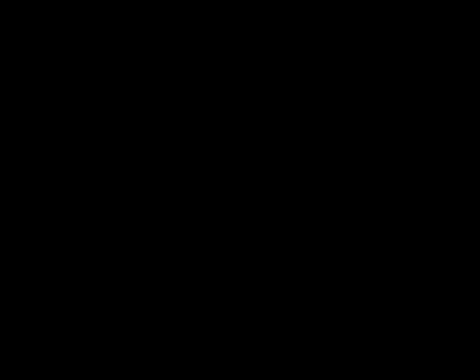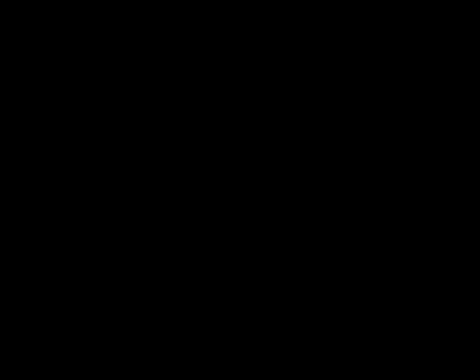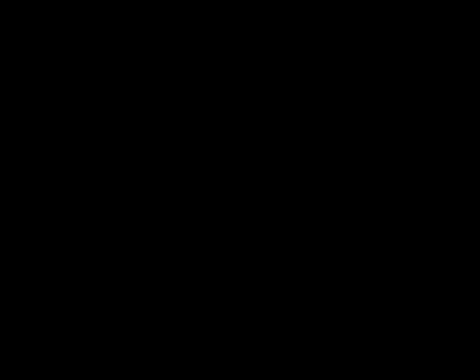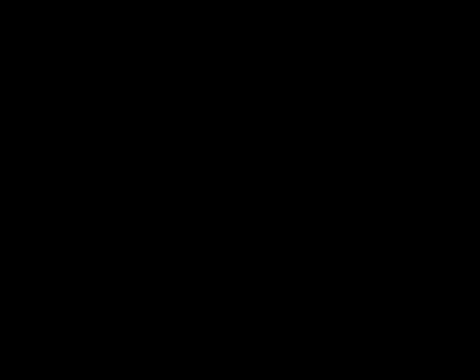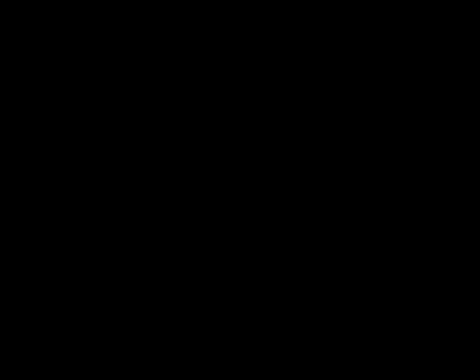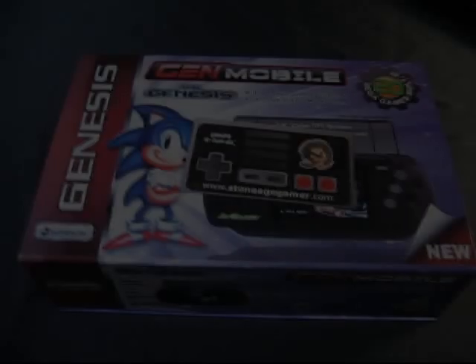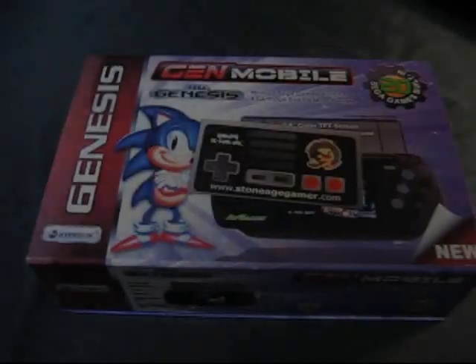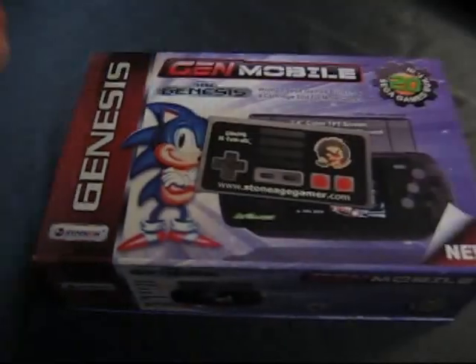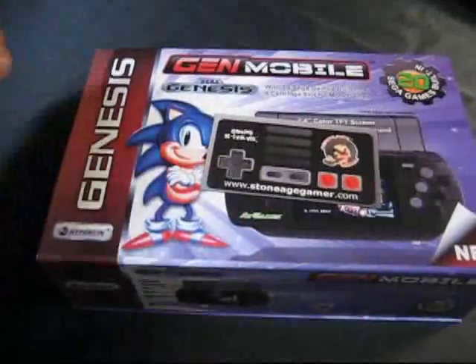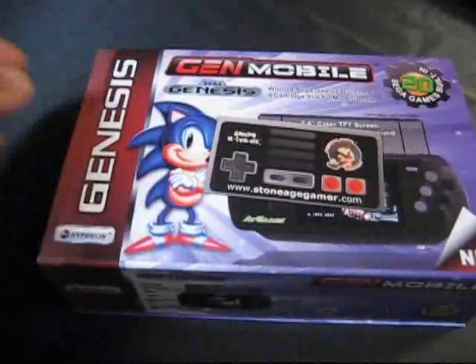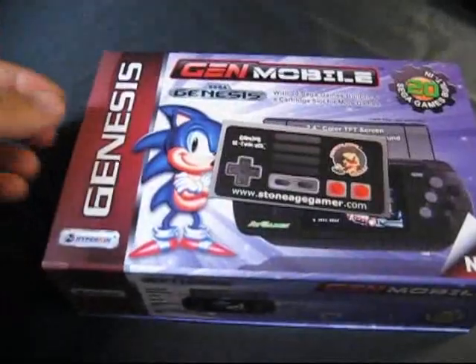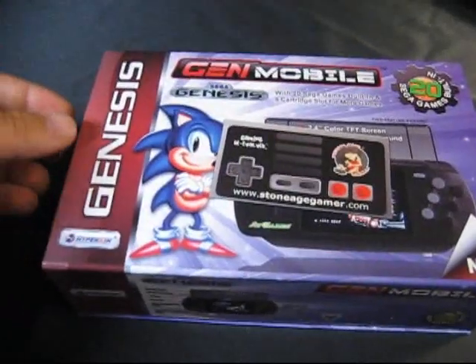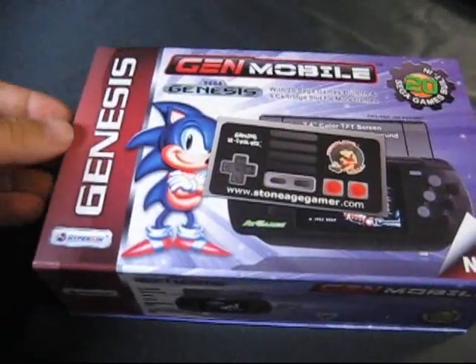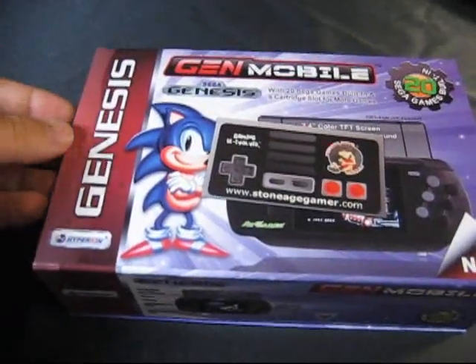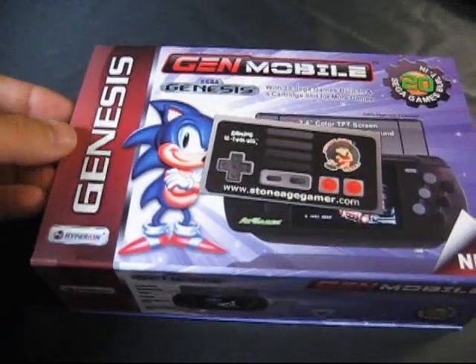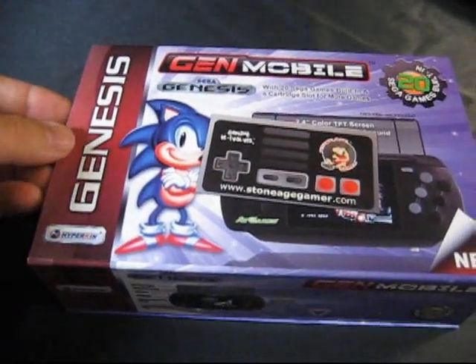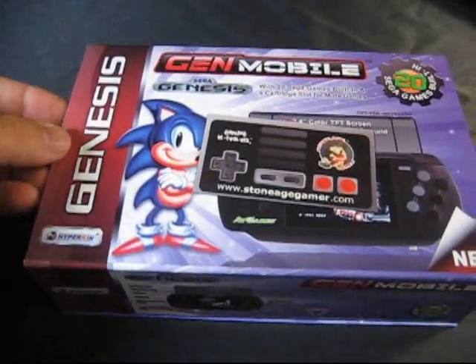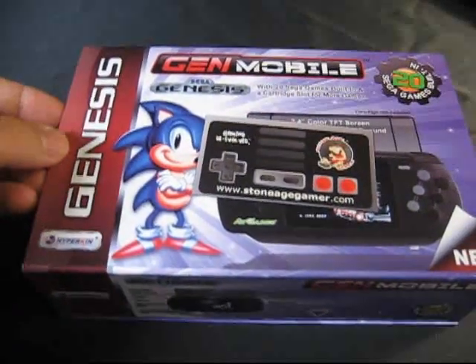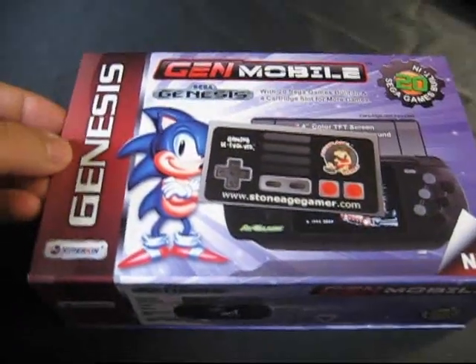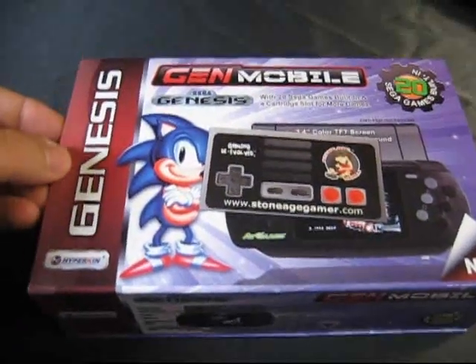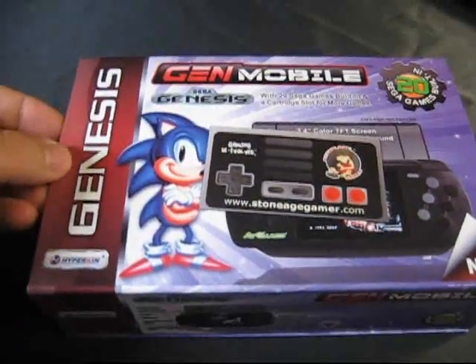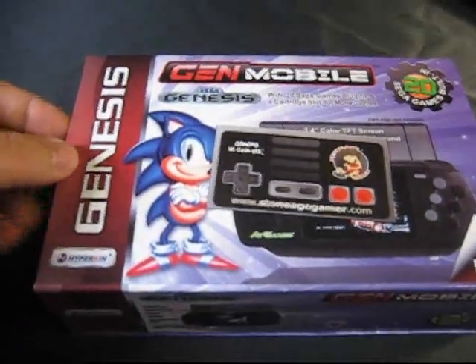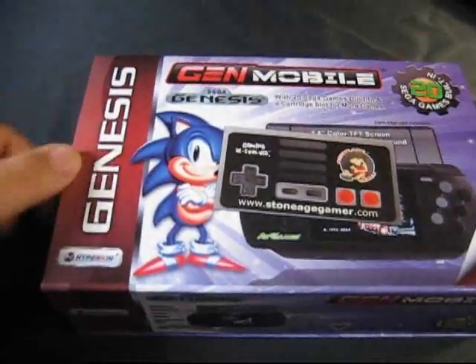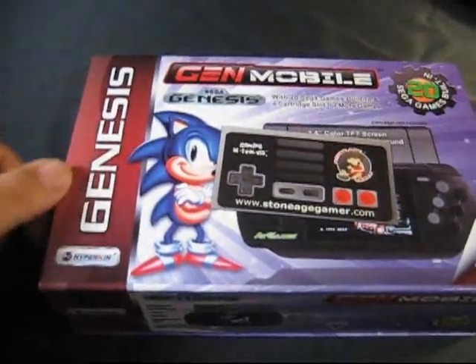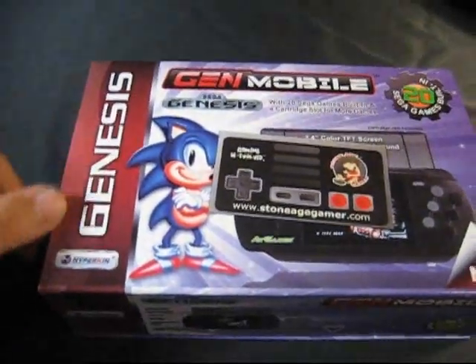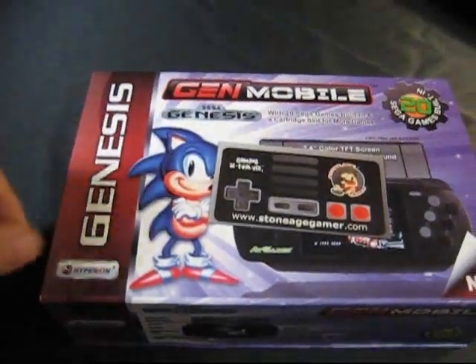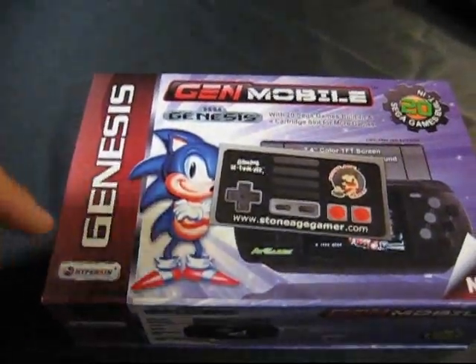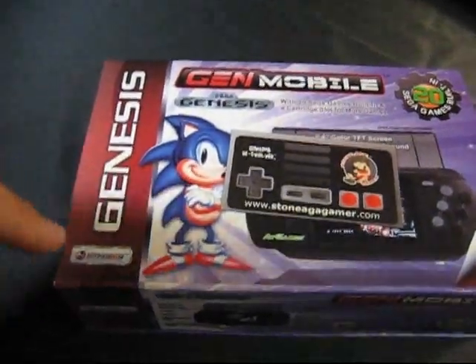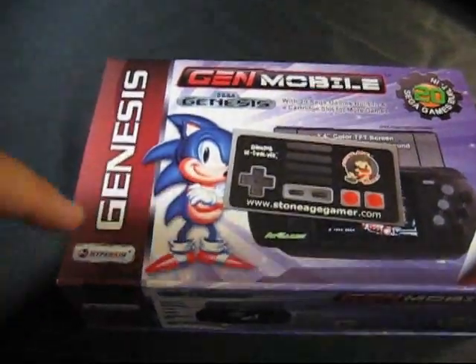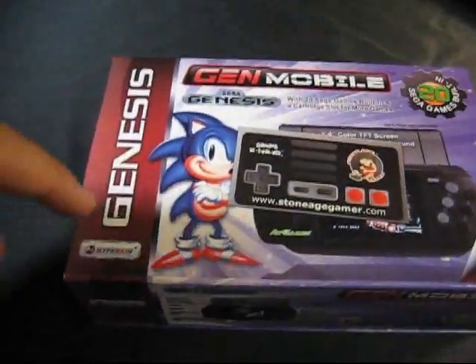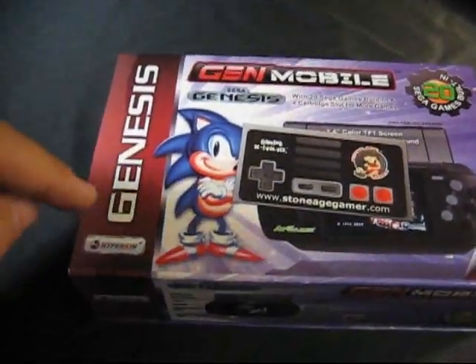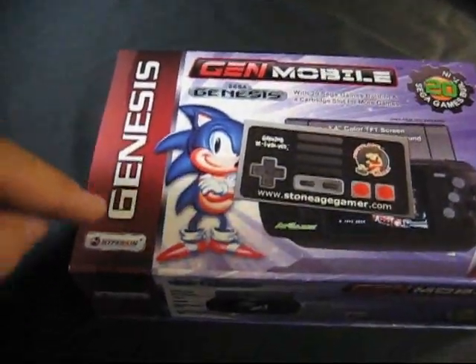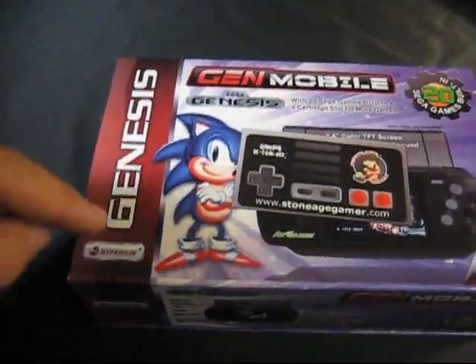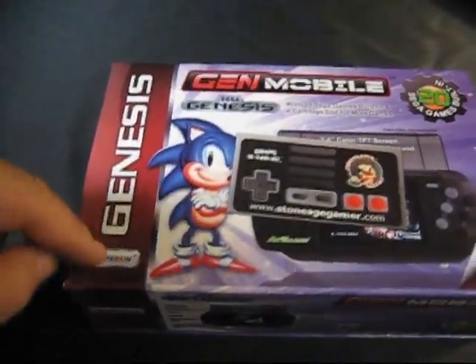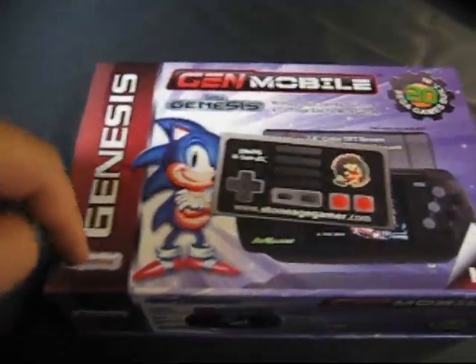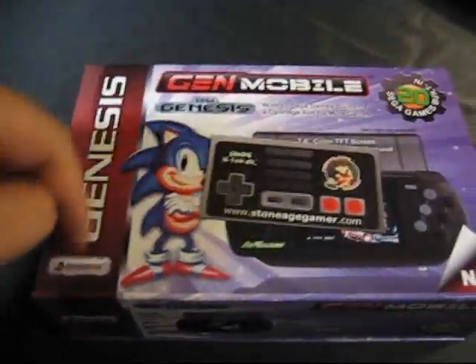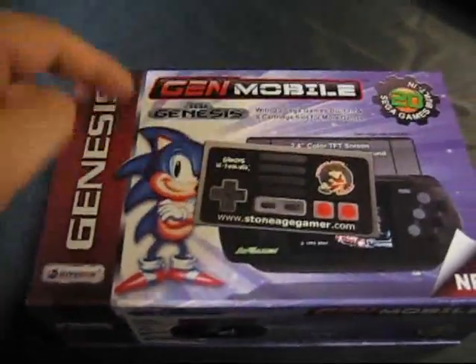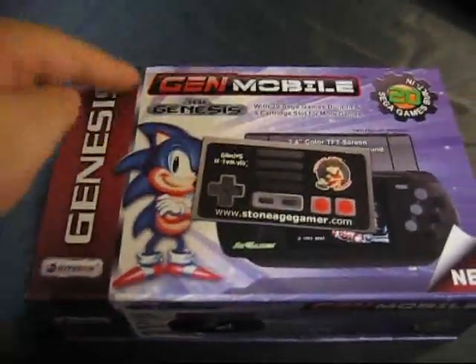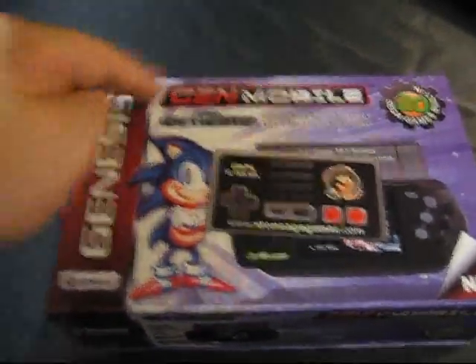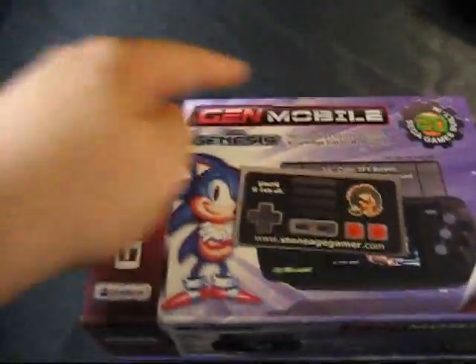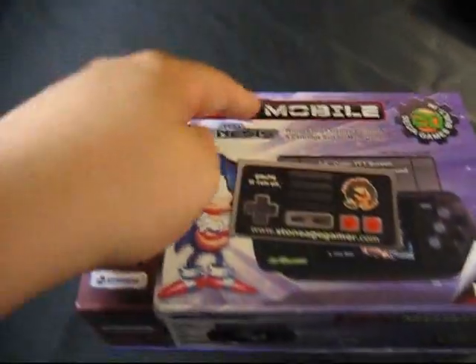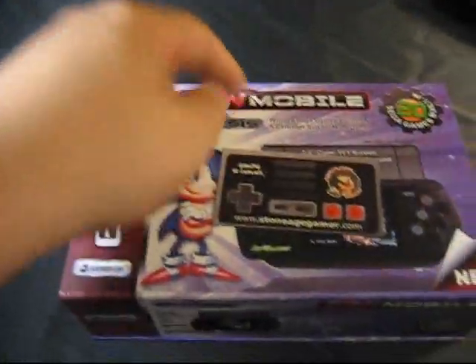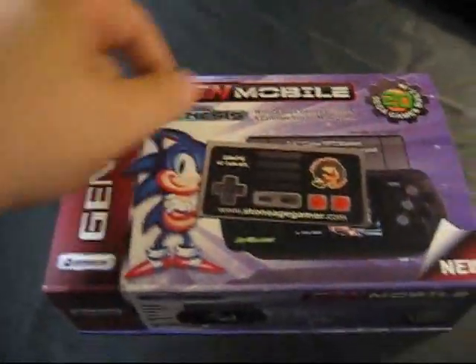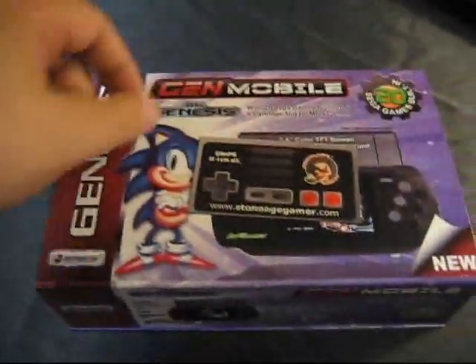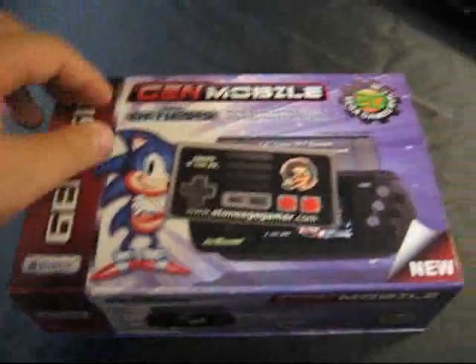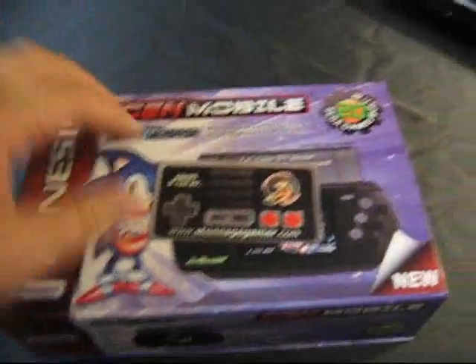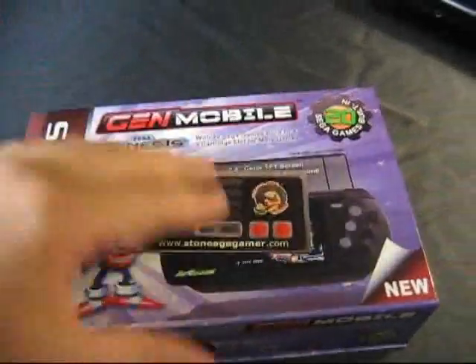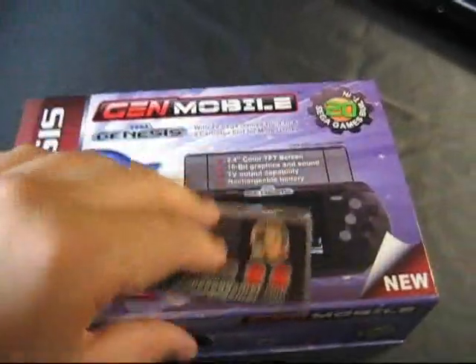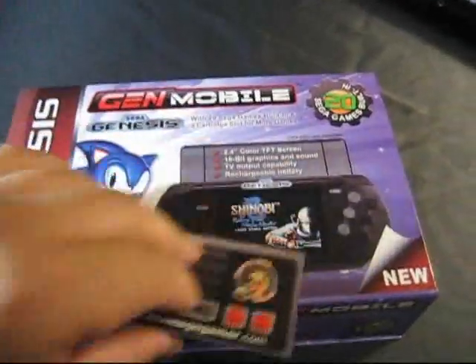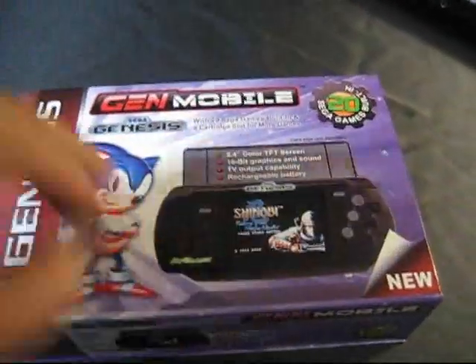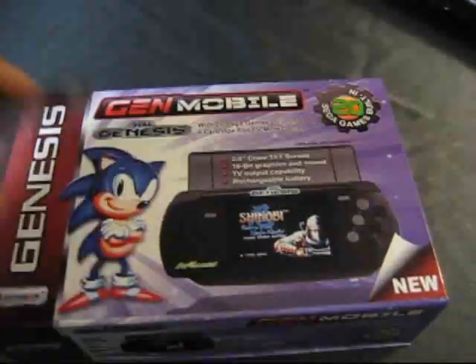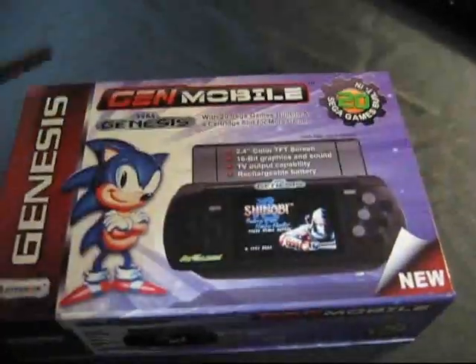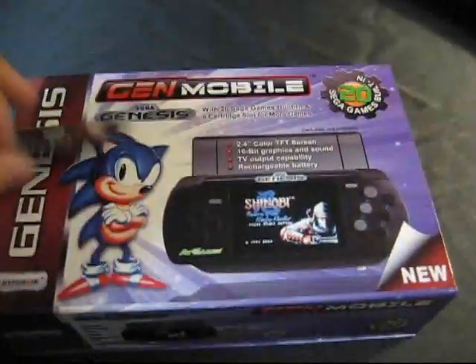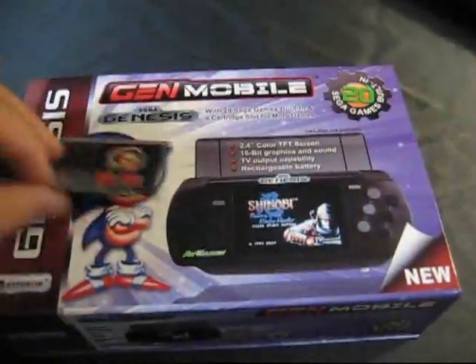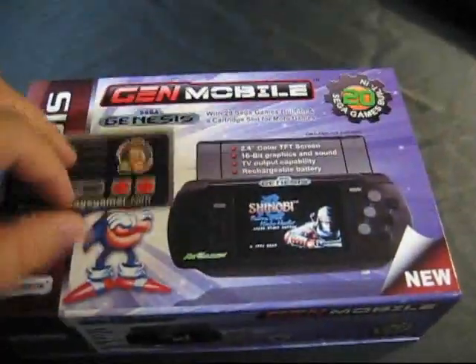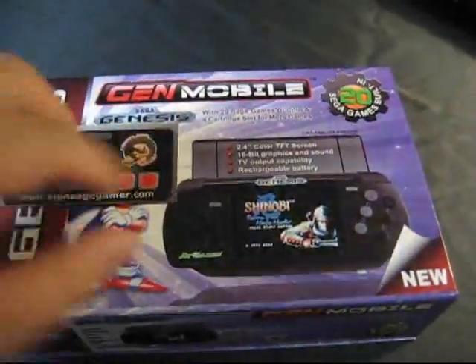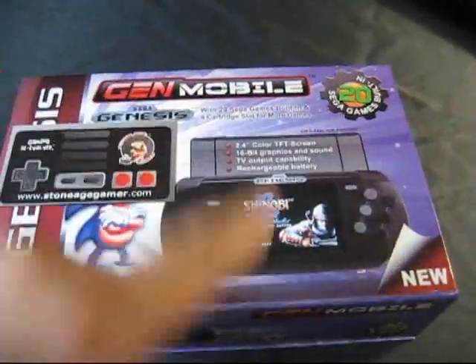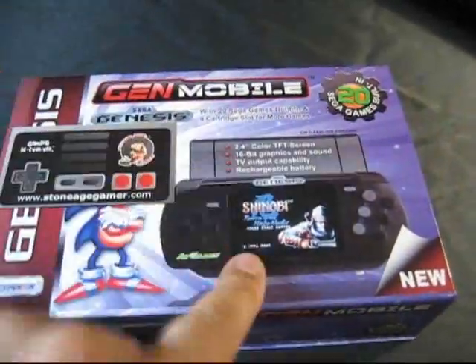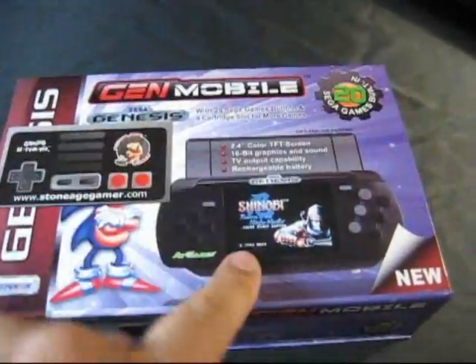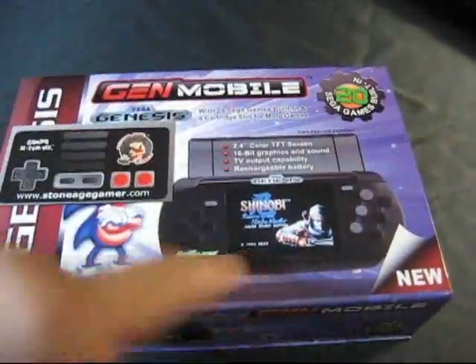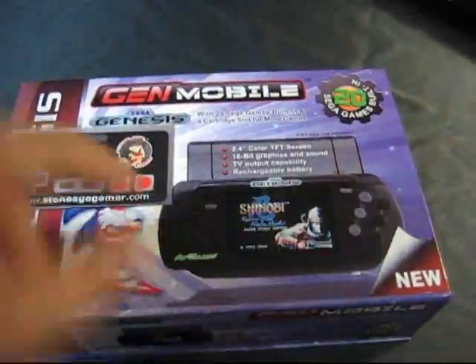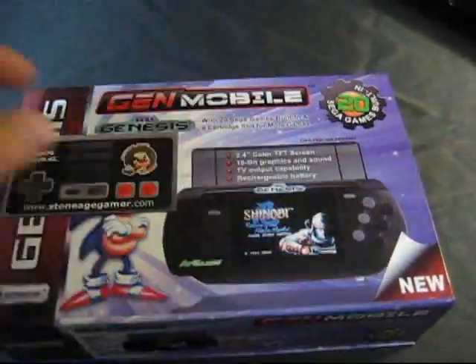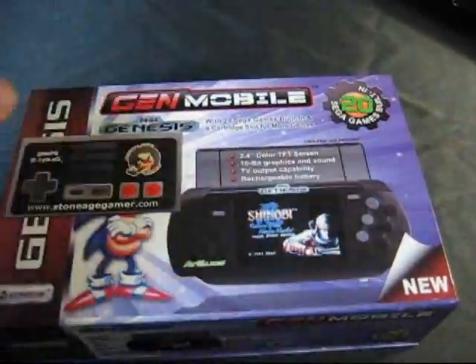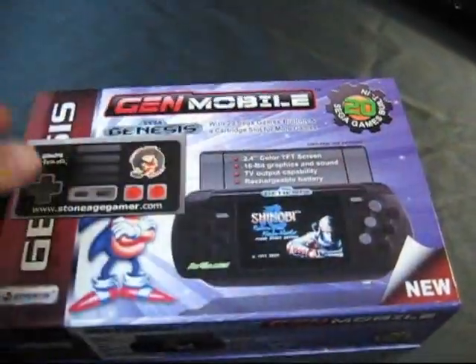I just picked myself up one of these Hyperkin GenMobiles. This is a portable Sega Genesis.